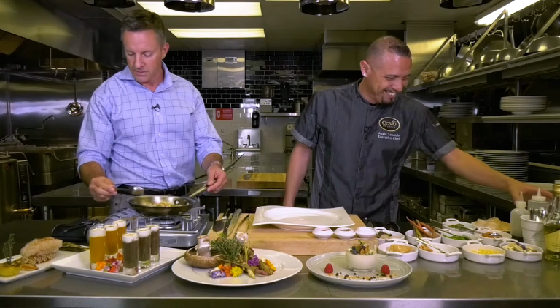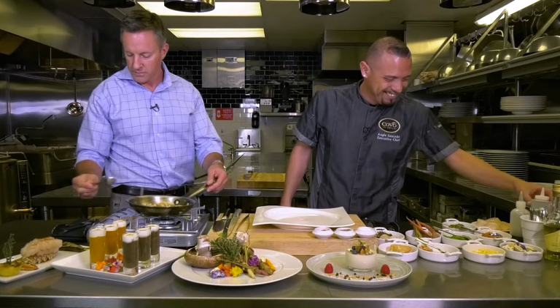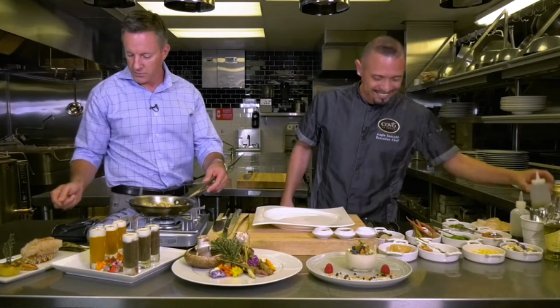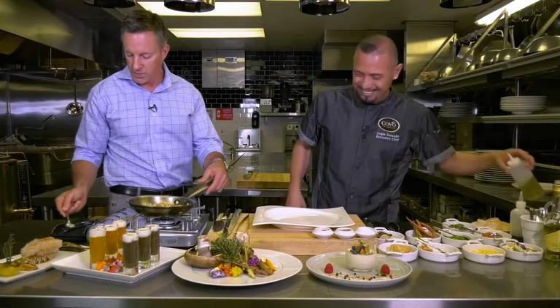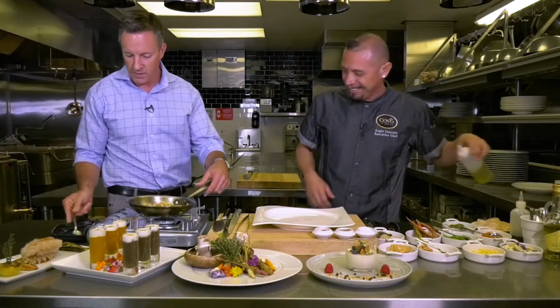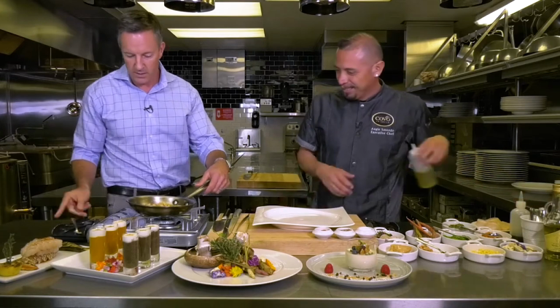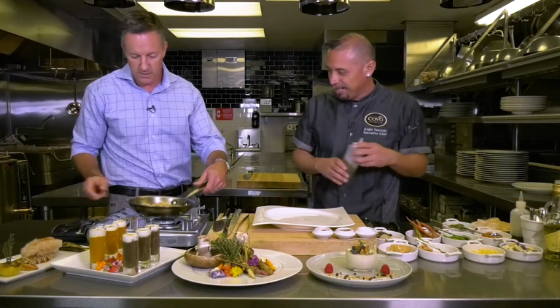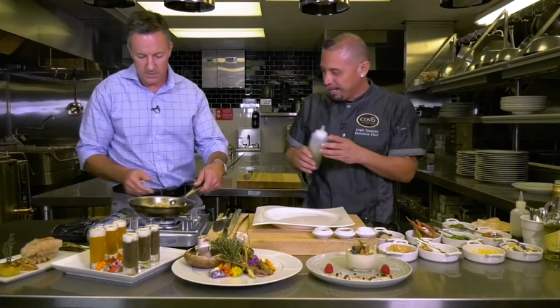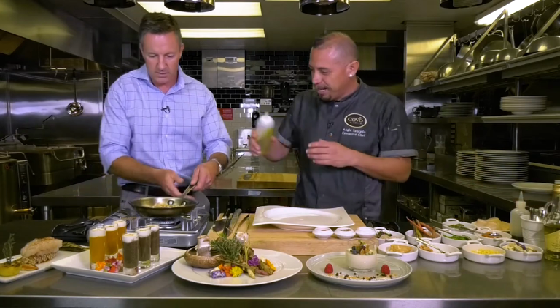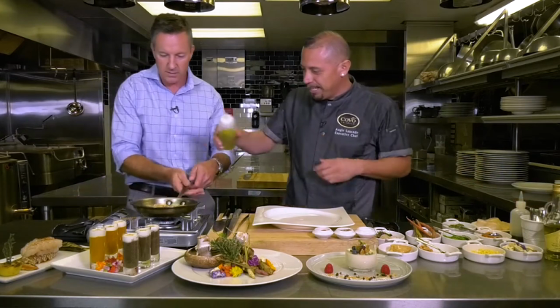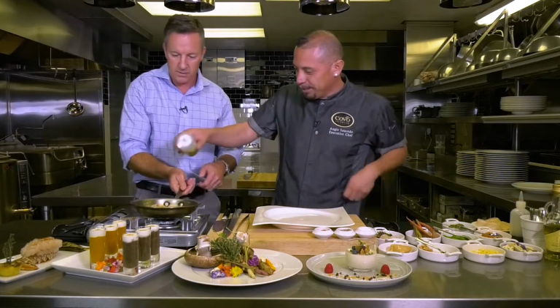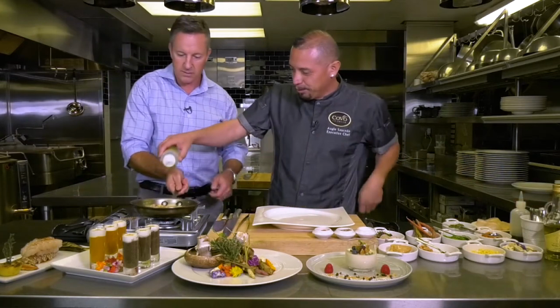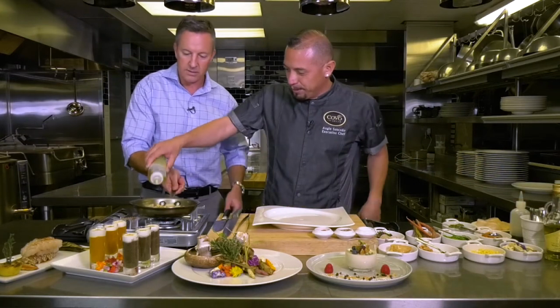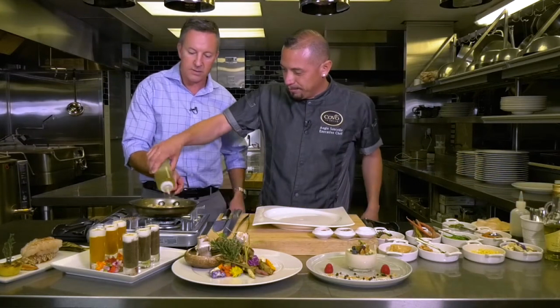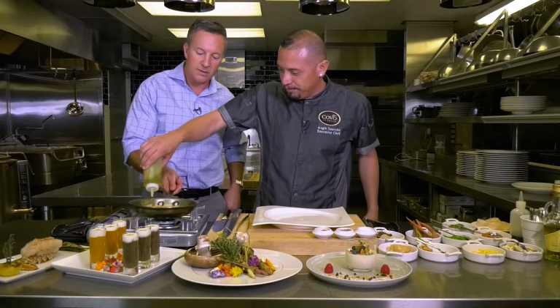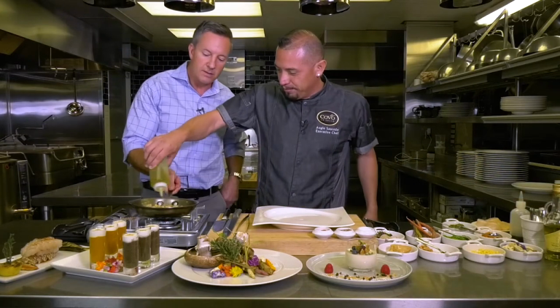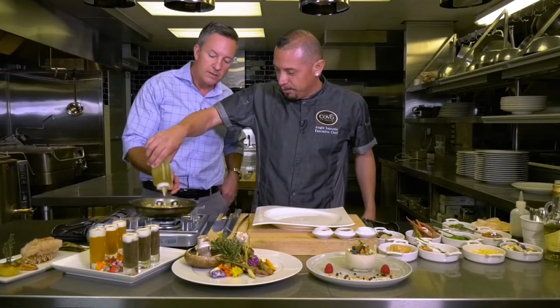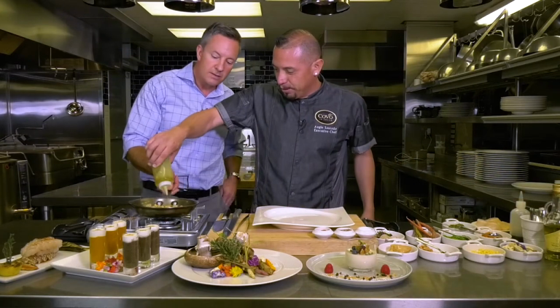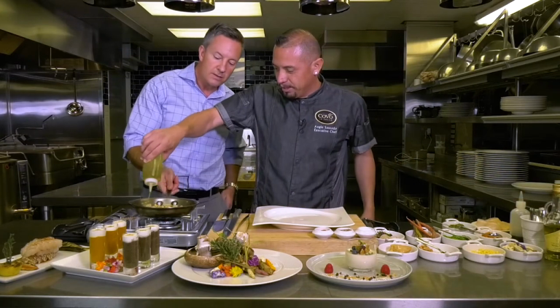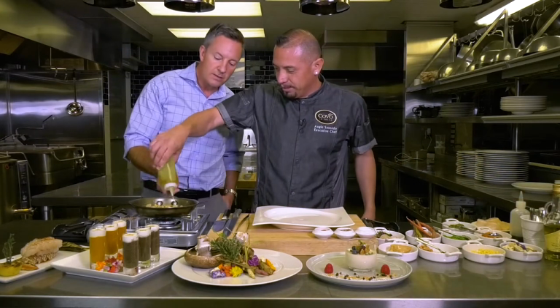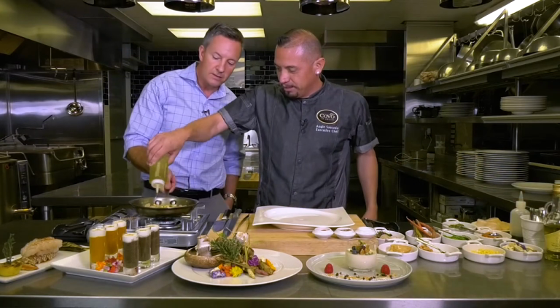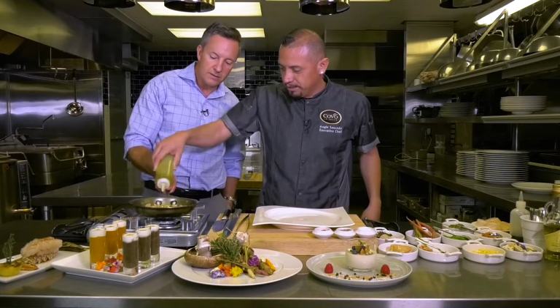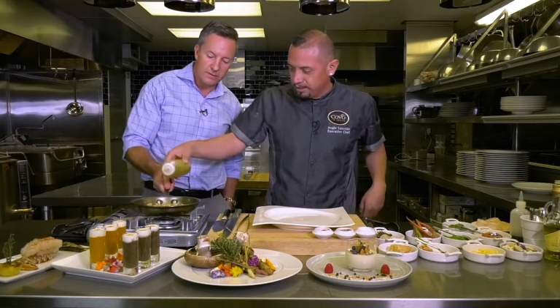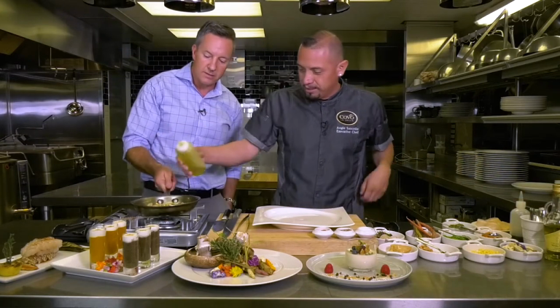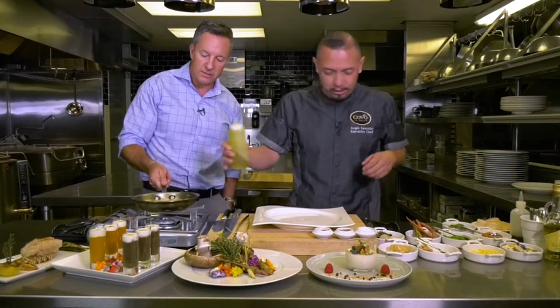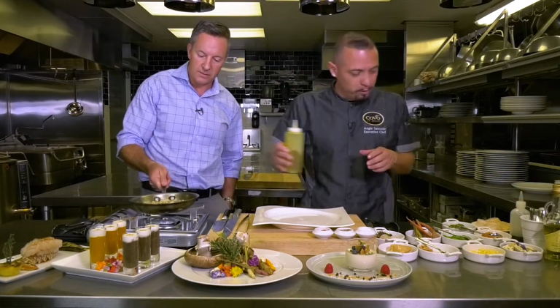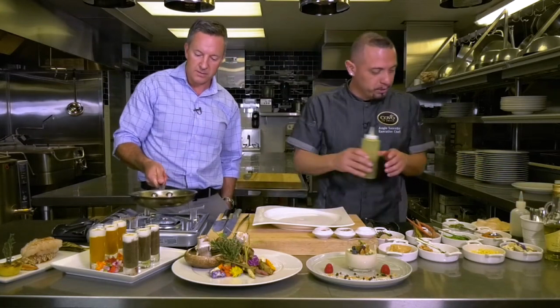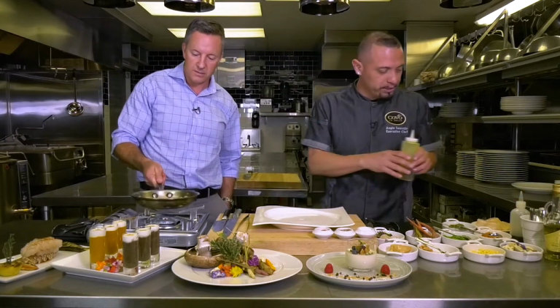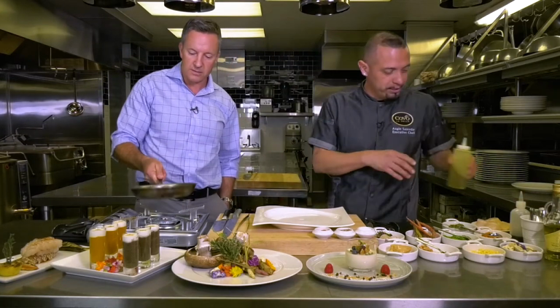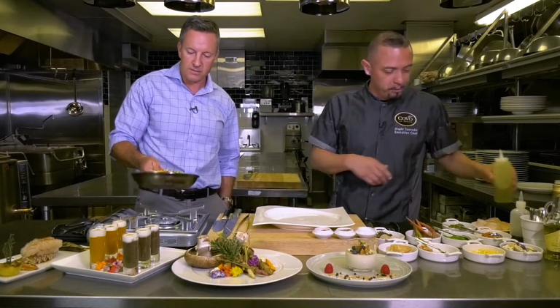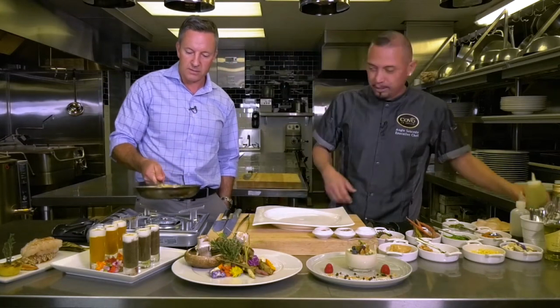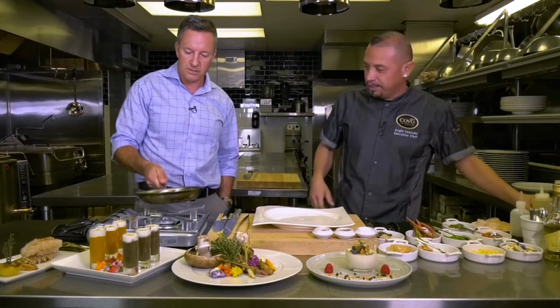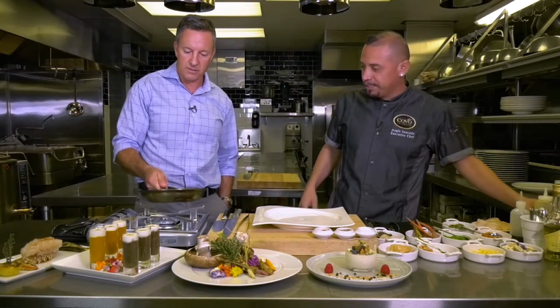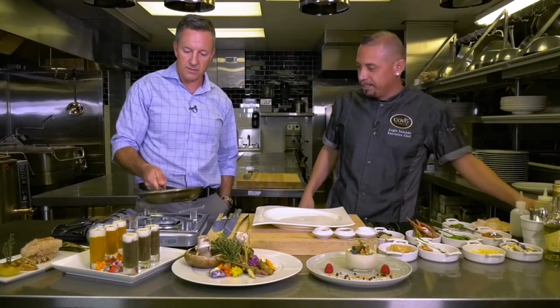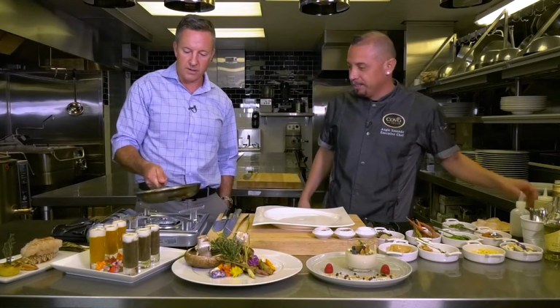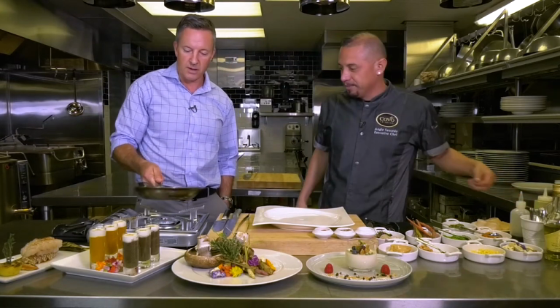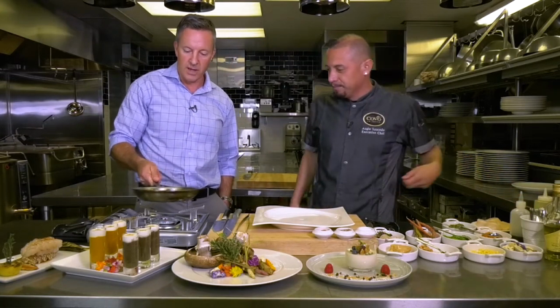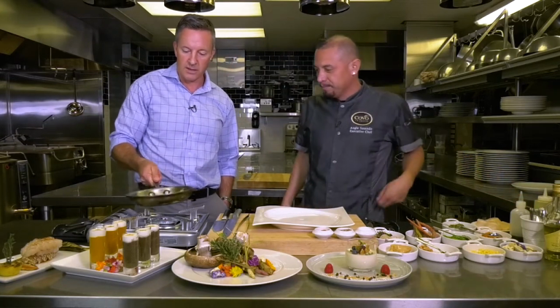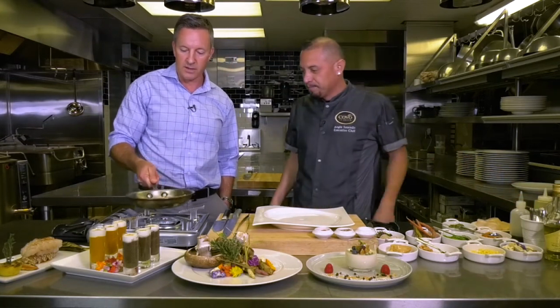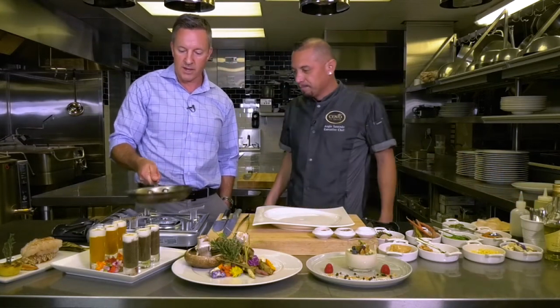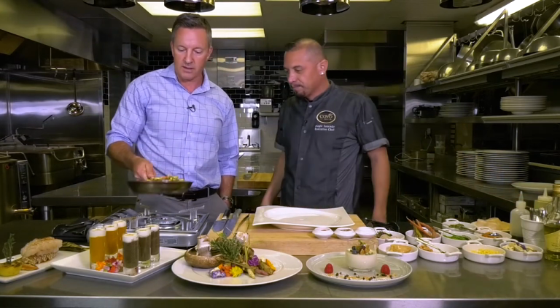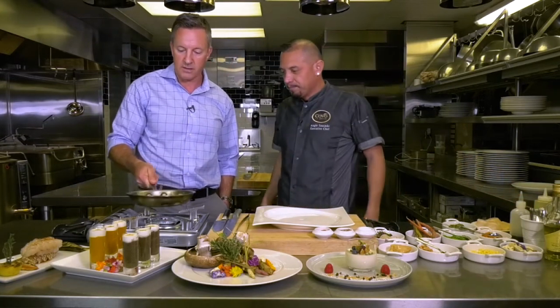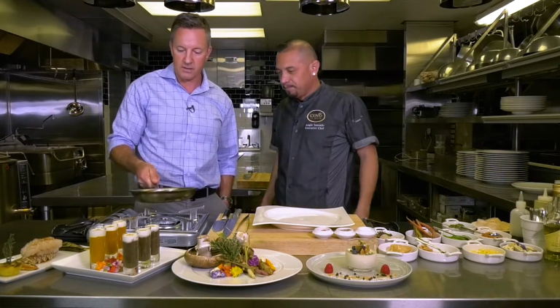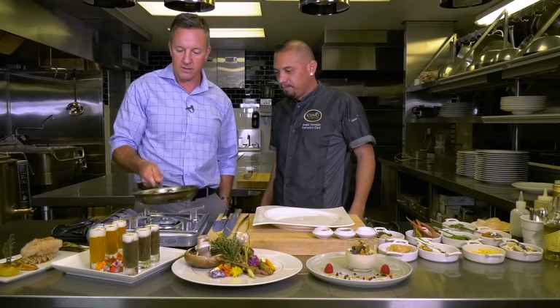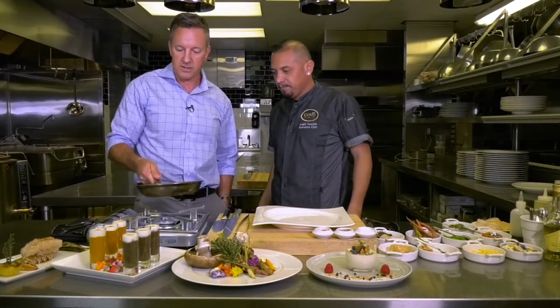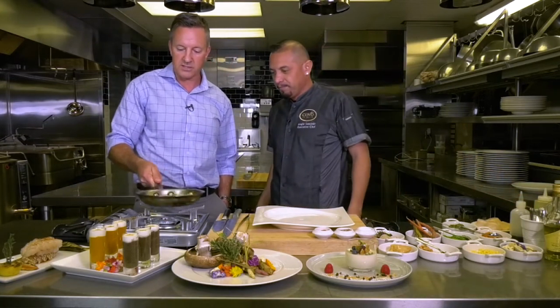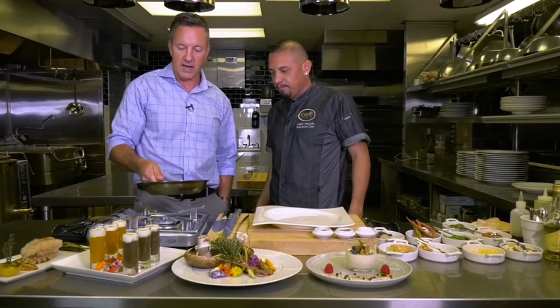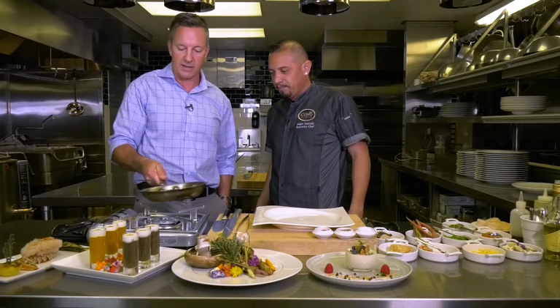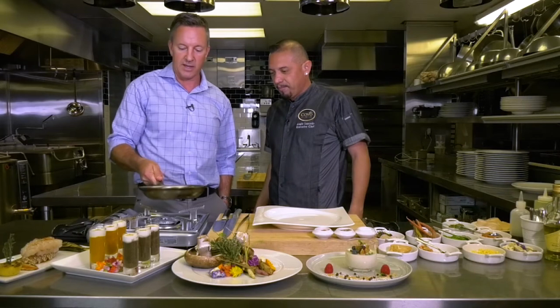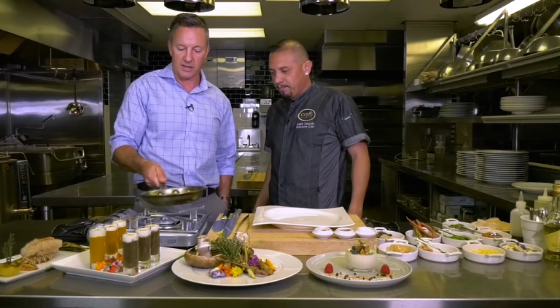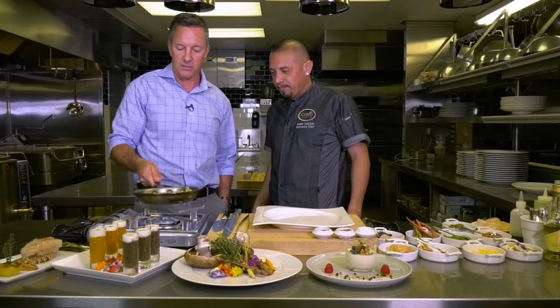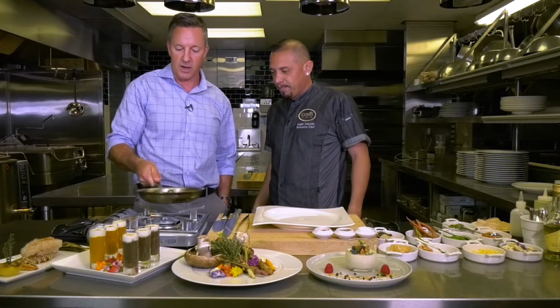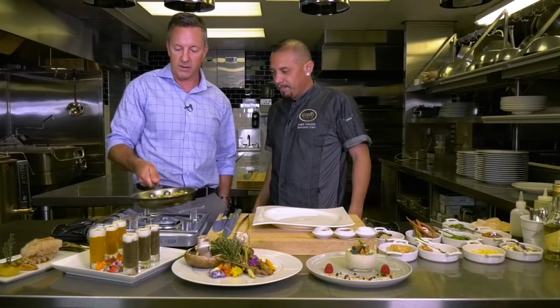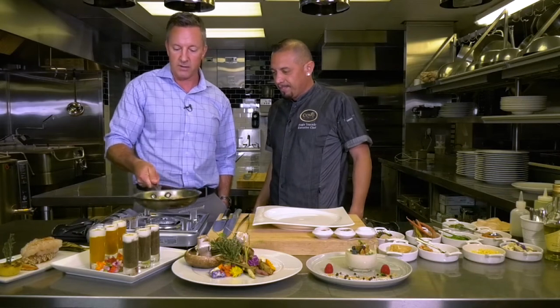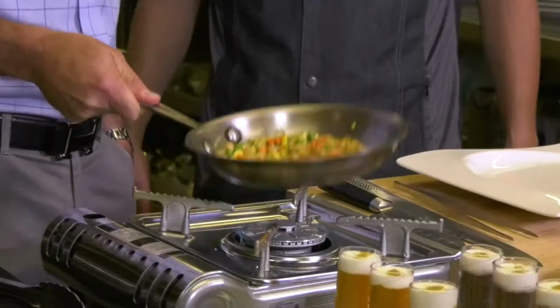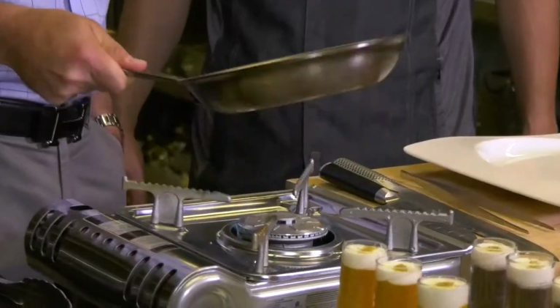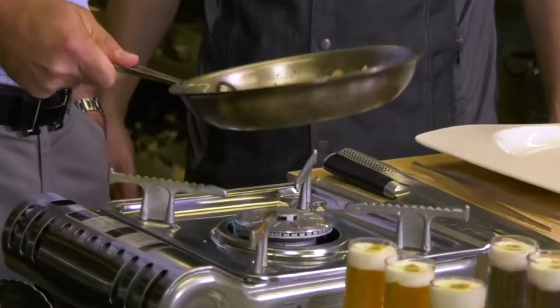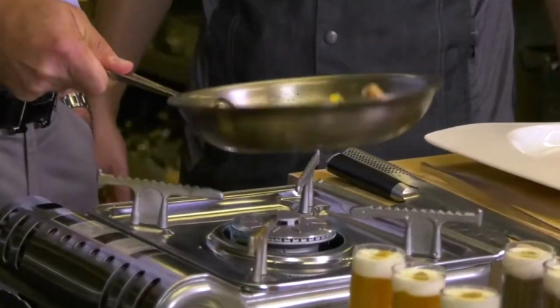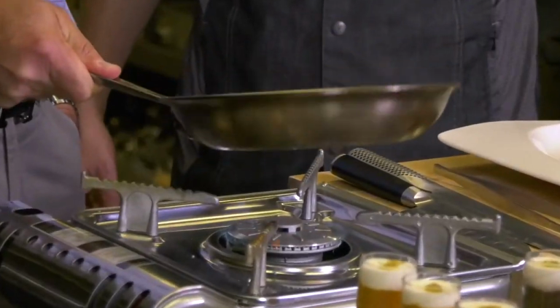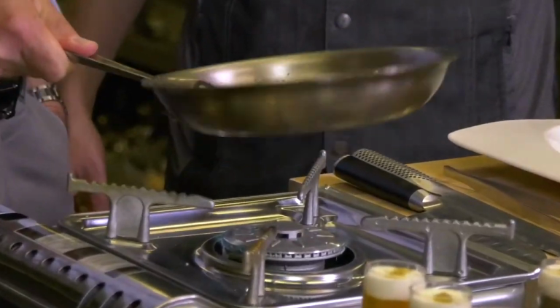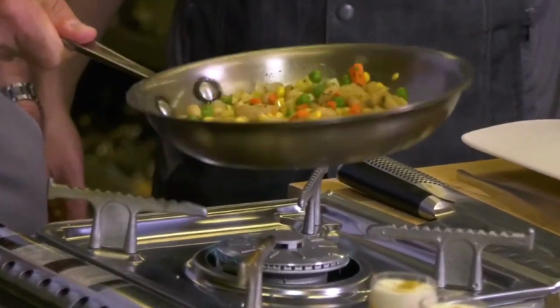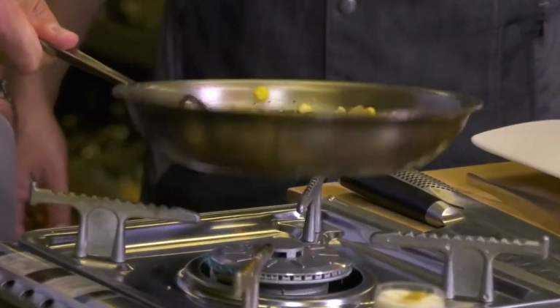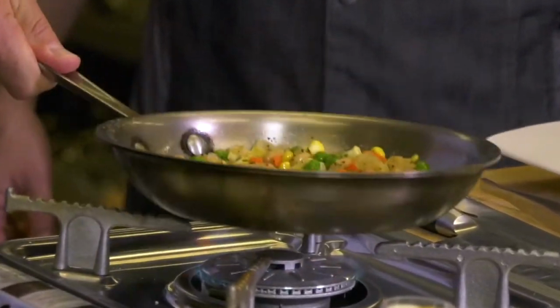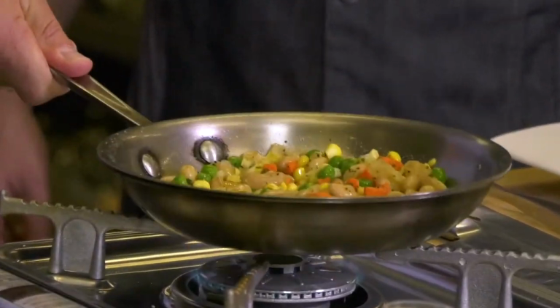Let me try that. Add a little bit of oil — it won't stick to you. Look at that. Kind of cool, right?